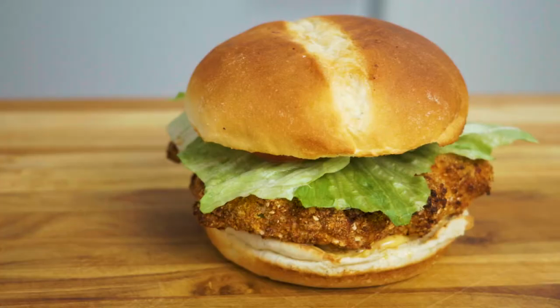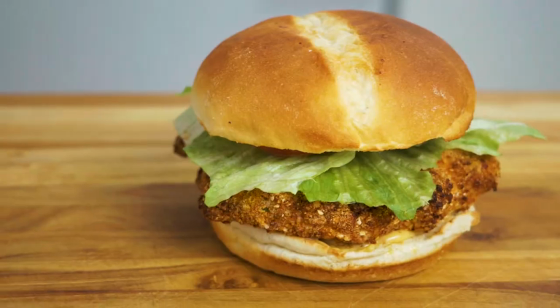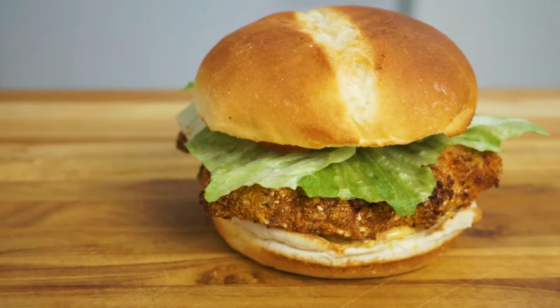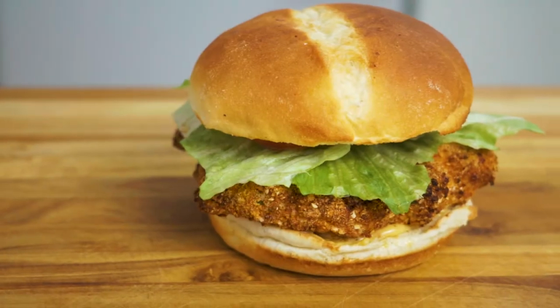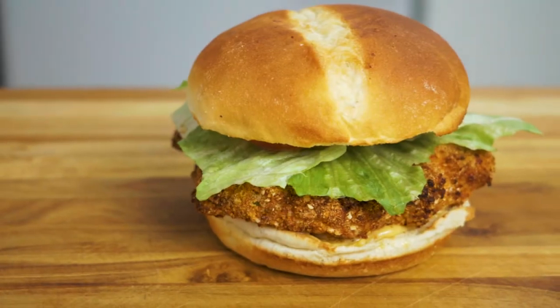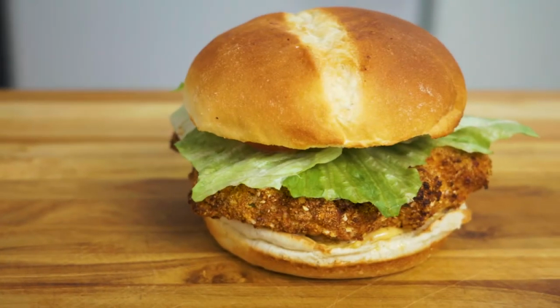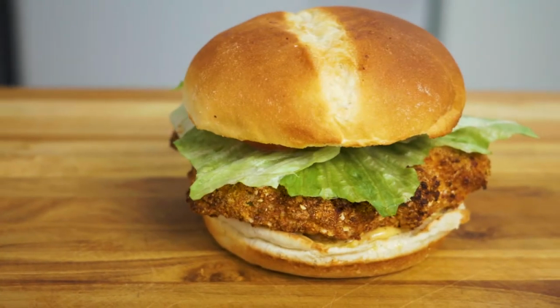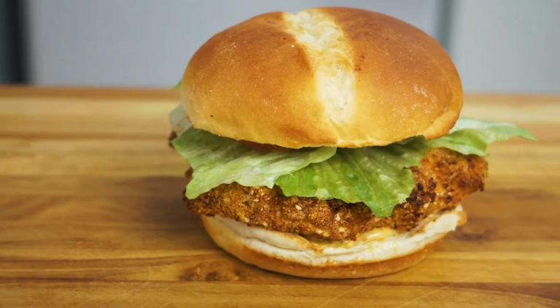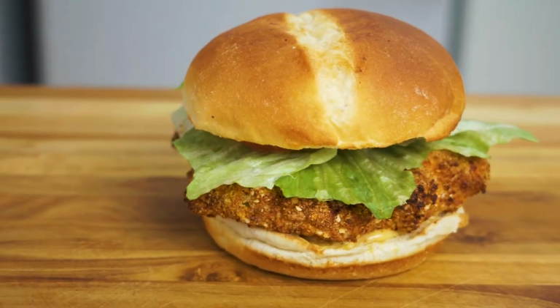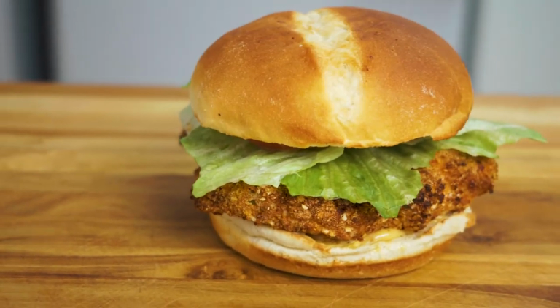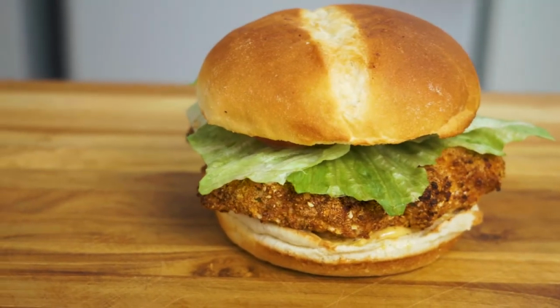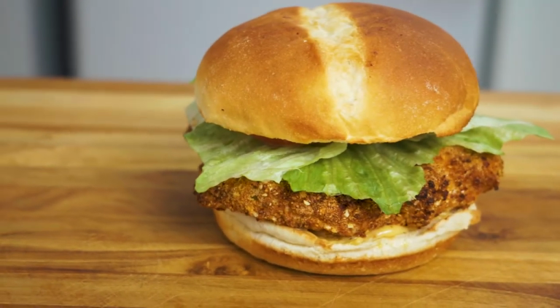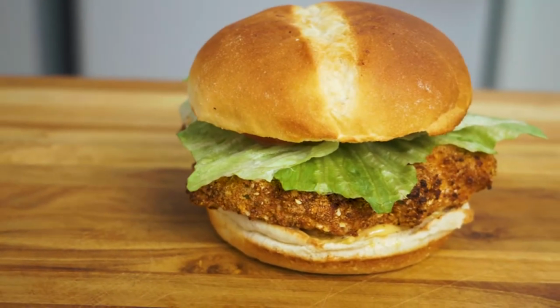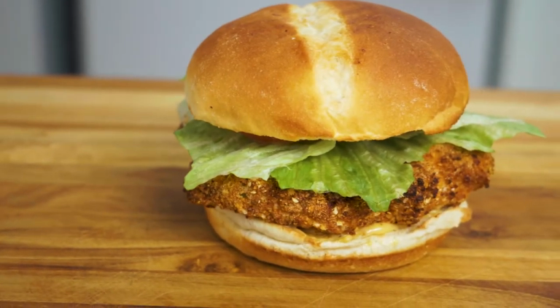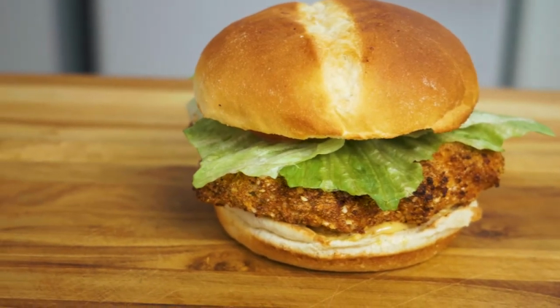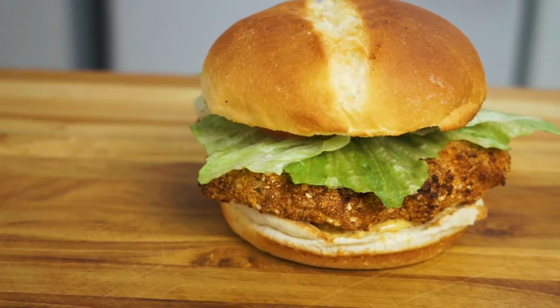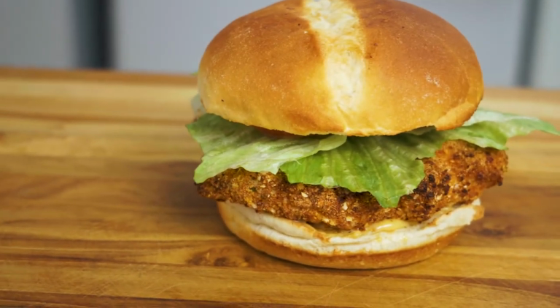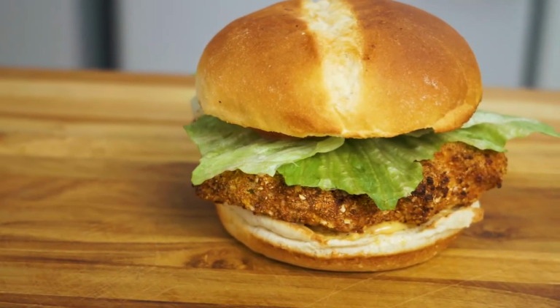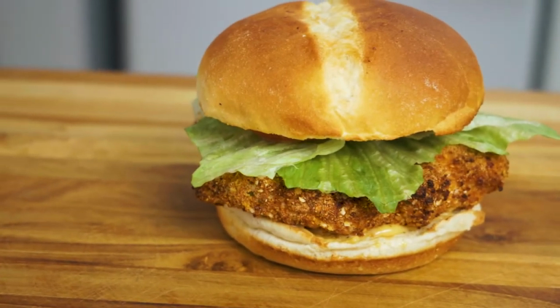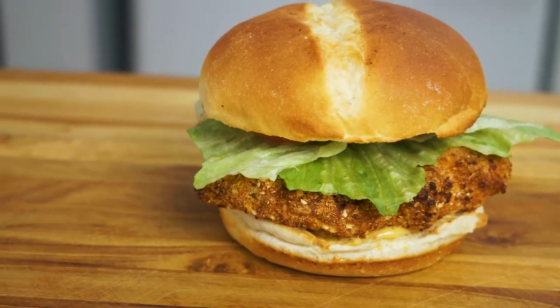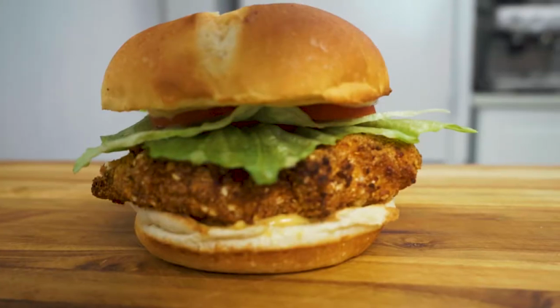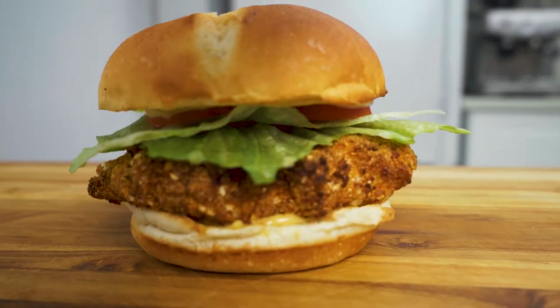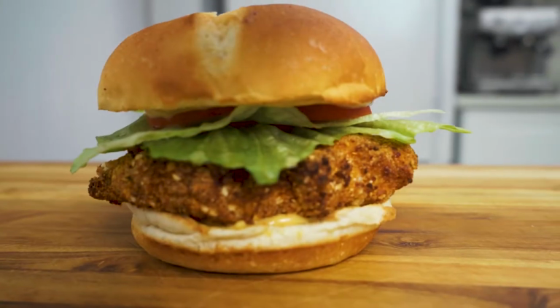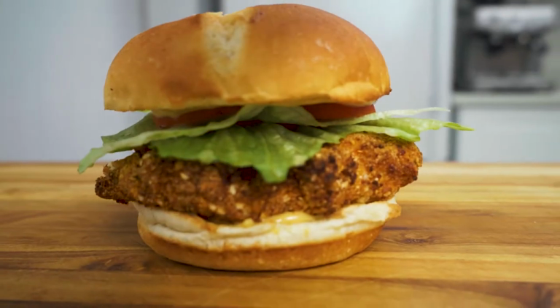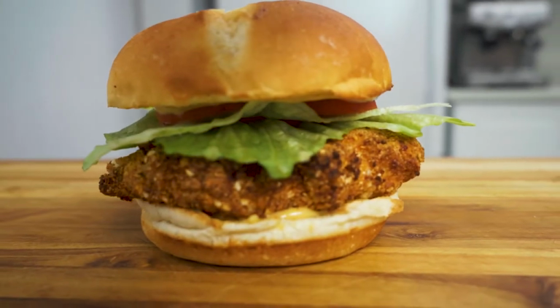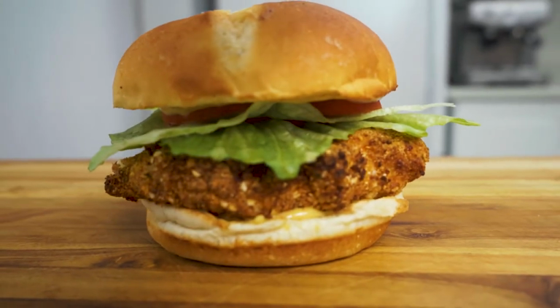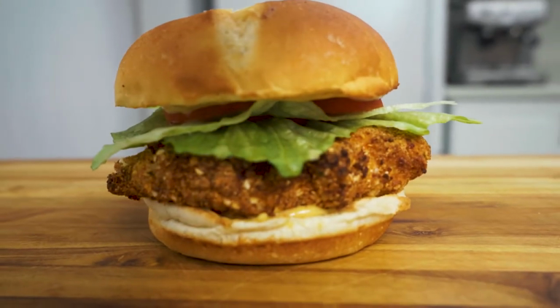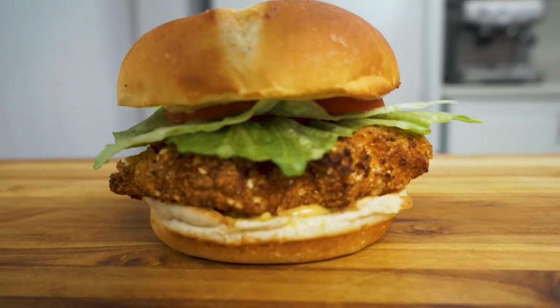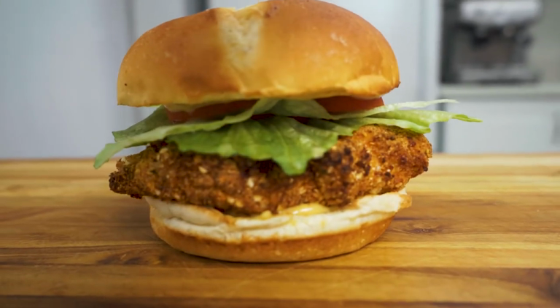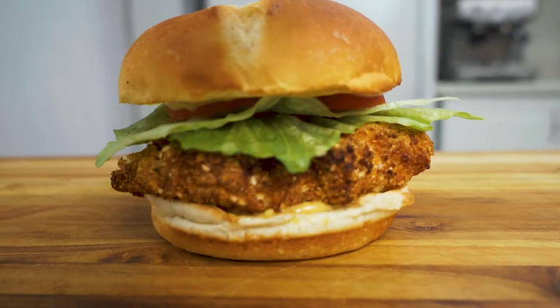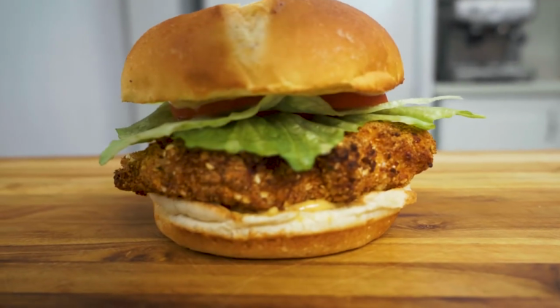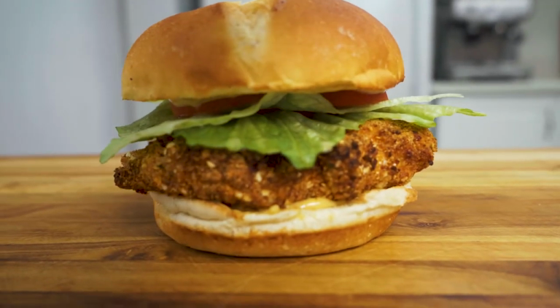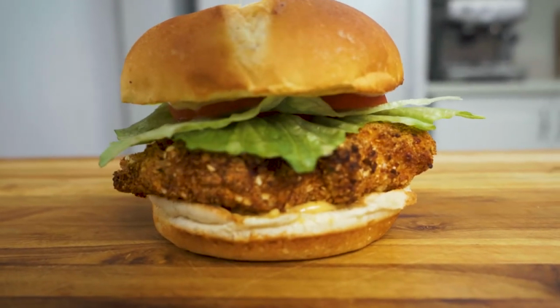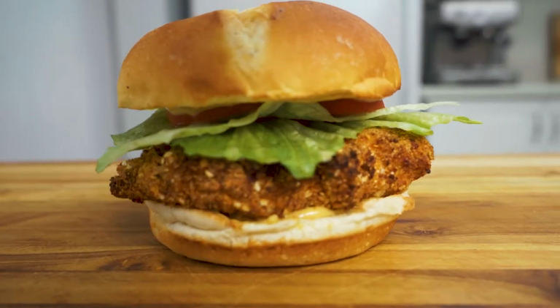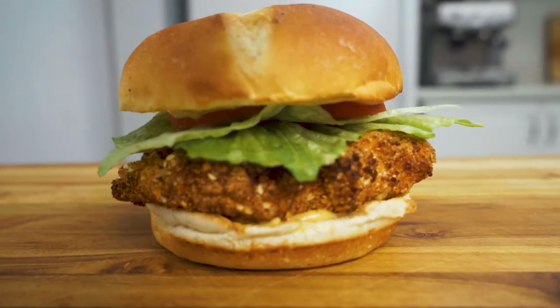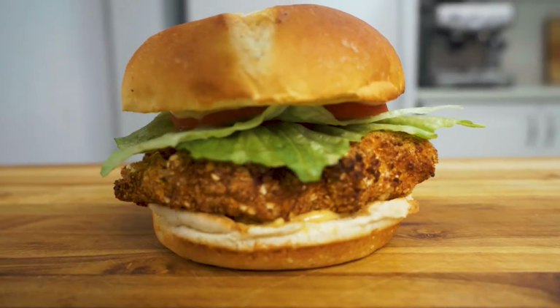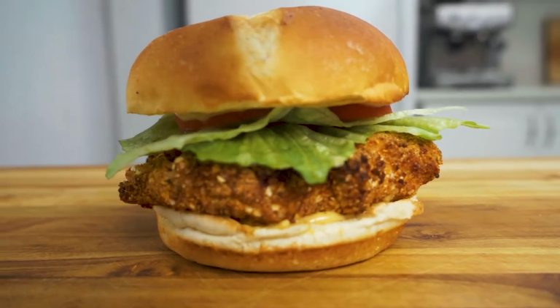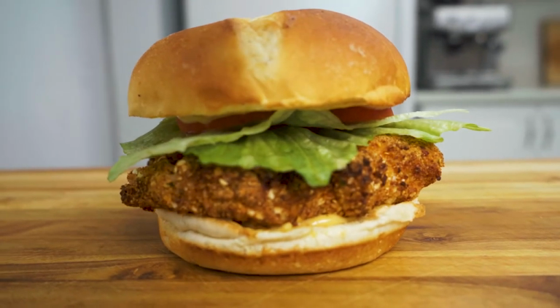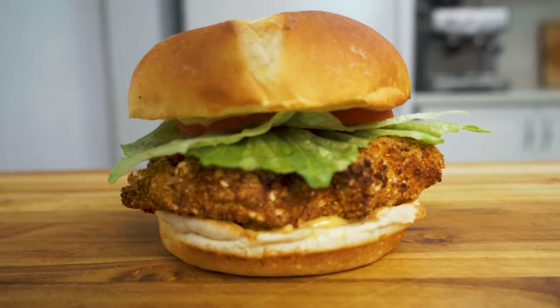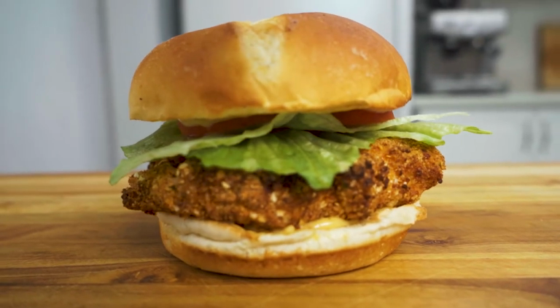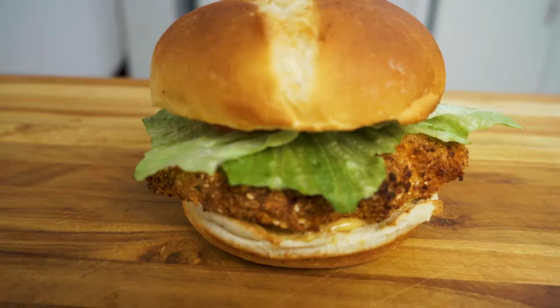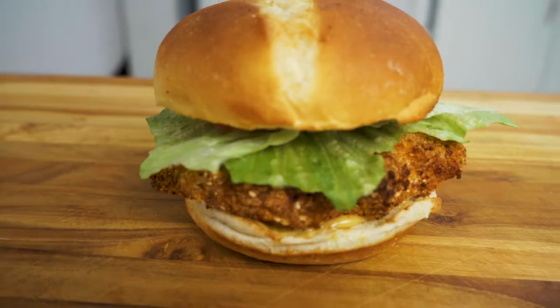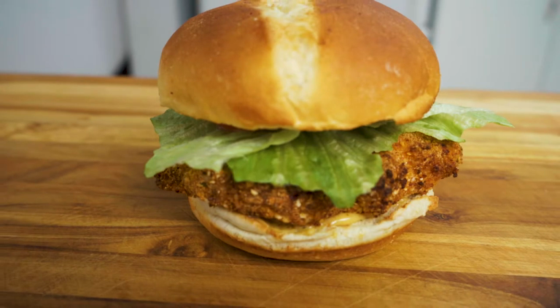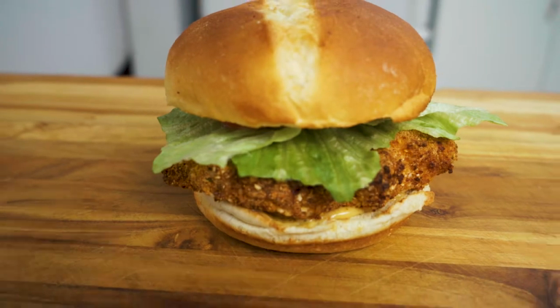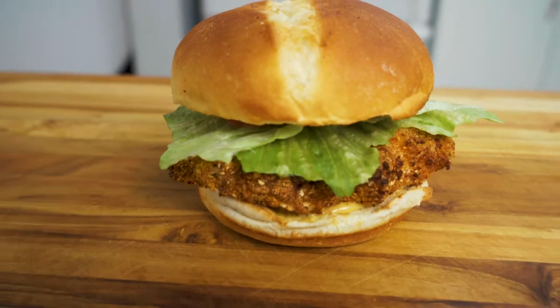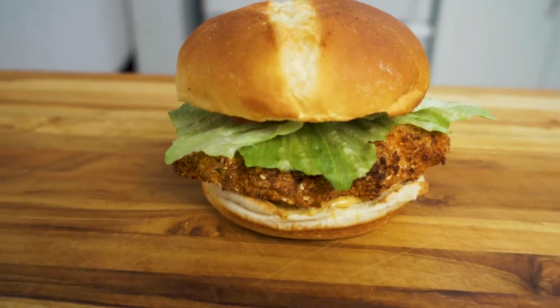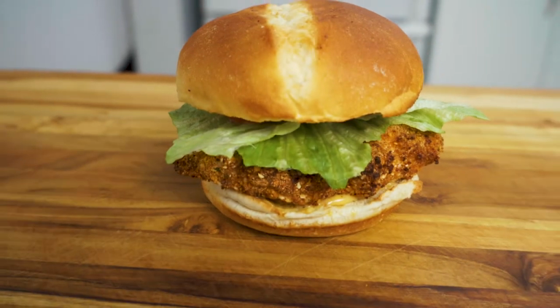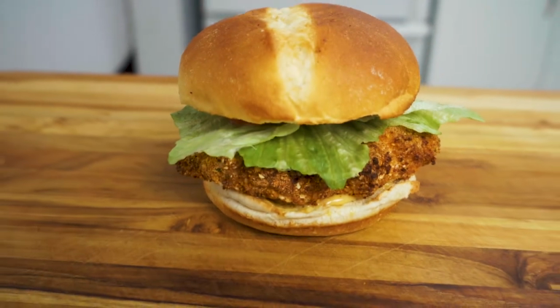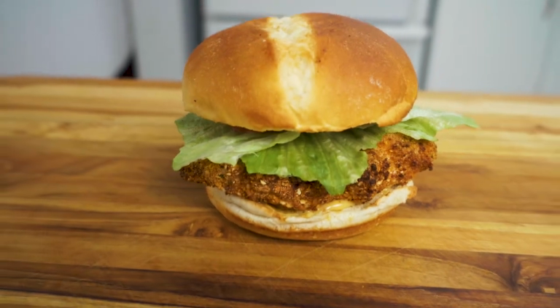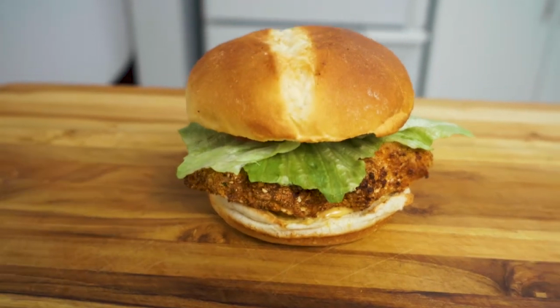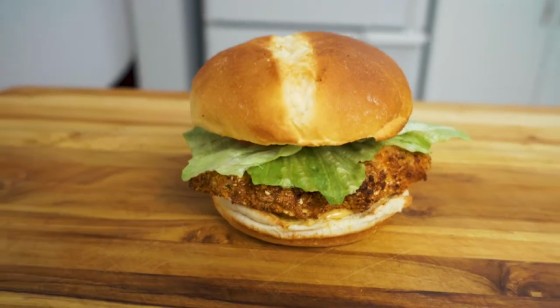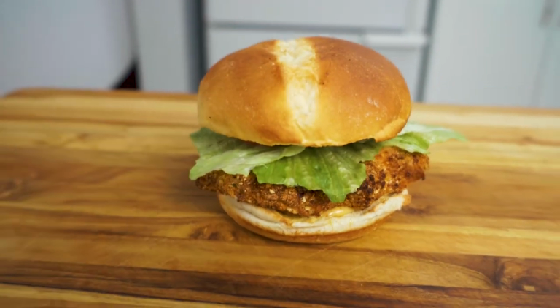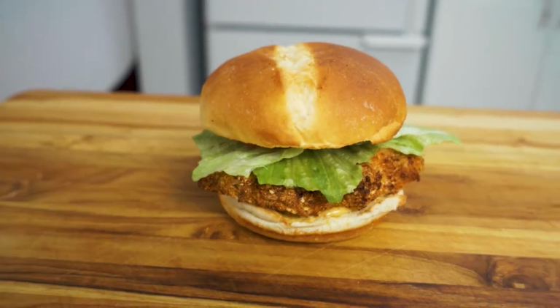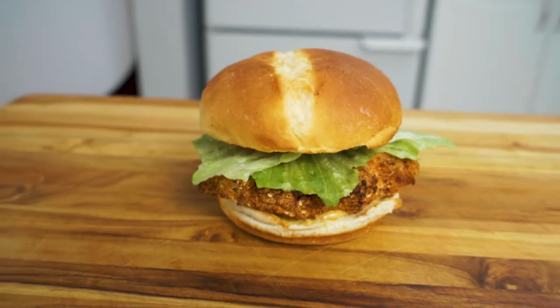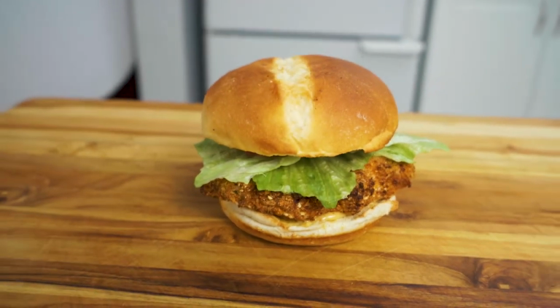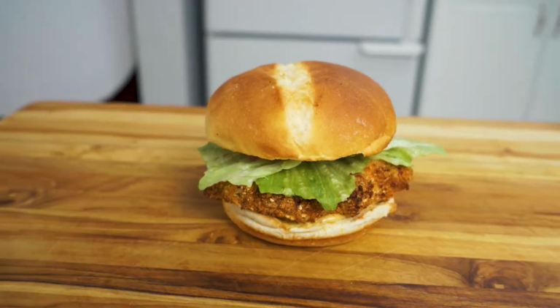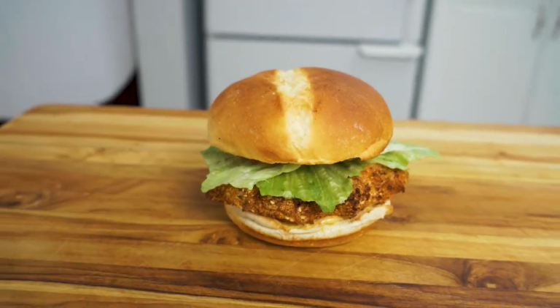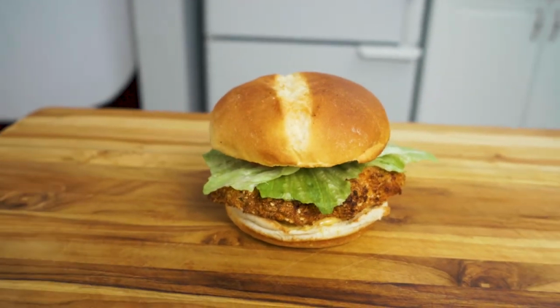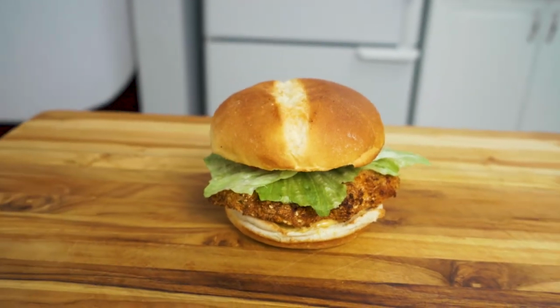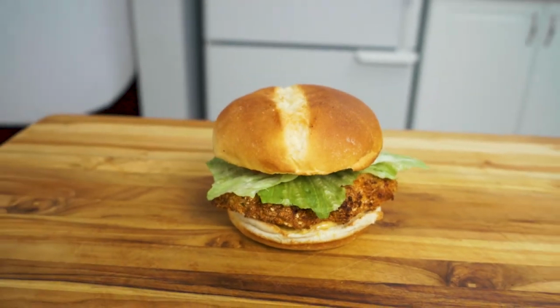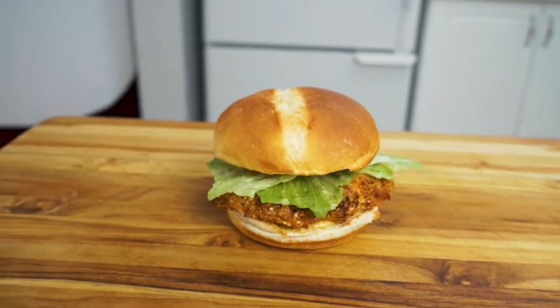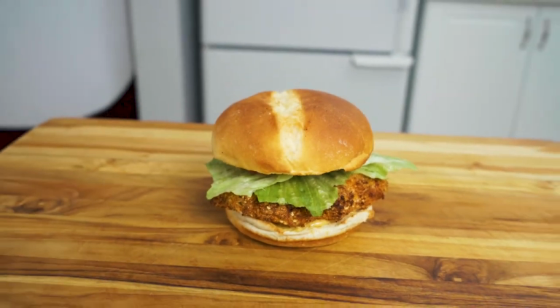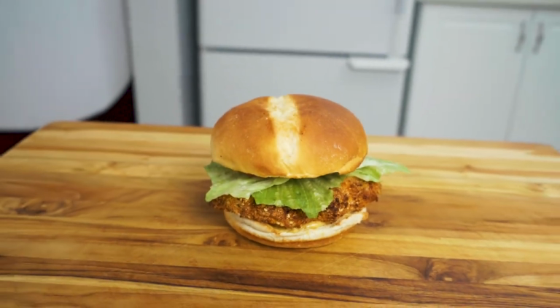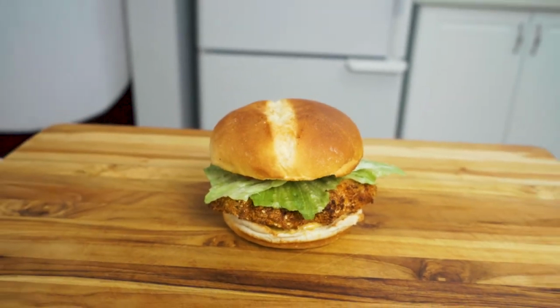If you're thinking of going and grabbing takeout for lunch, stop it. This spicy chicken sandwich has all the goodness of fast food without all the empty calories.